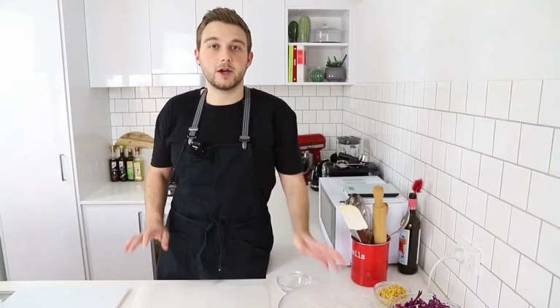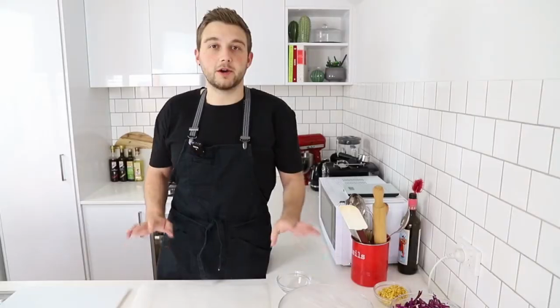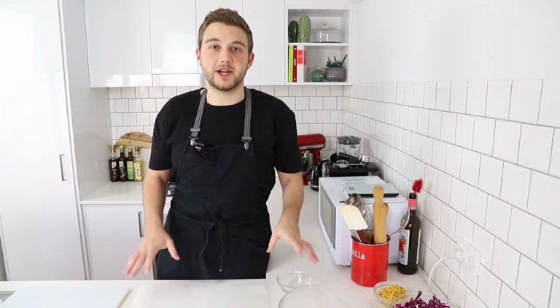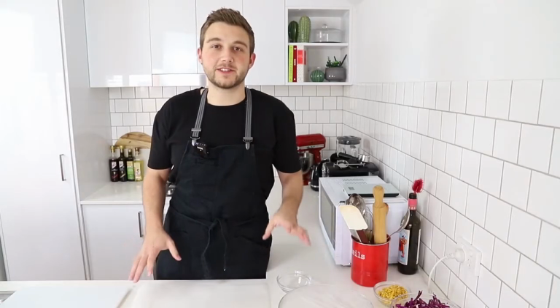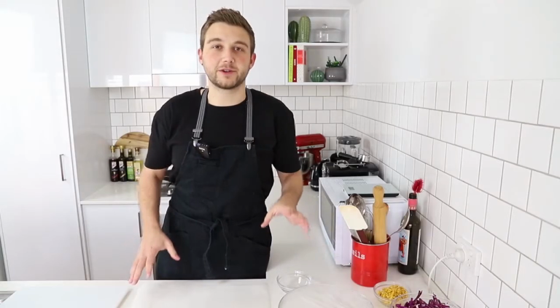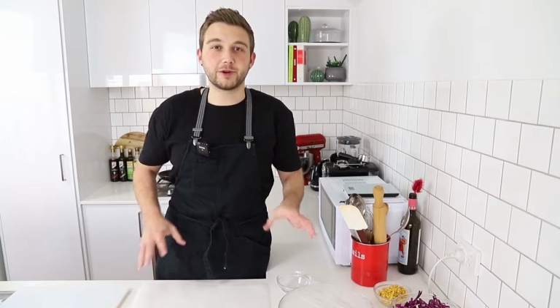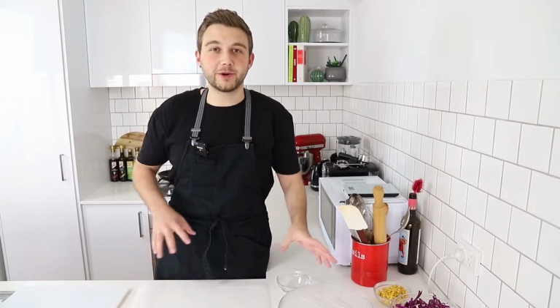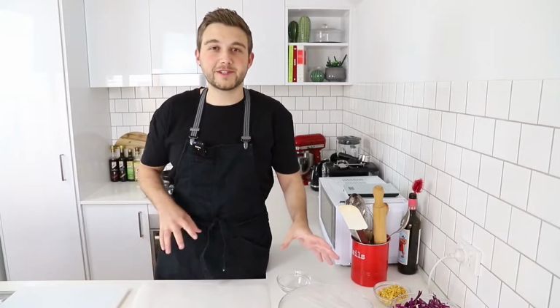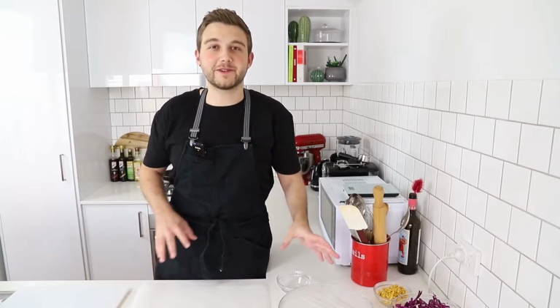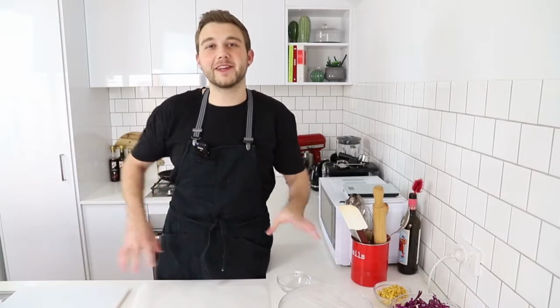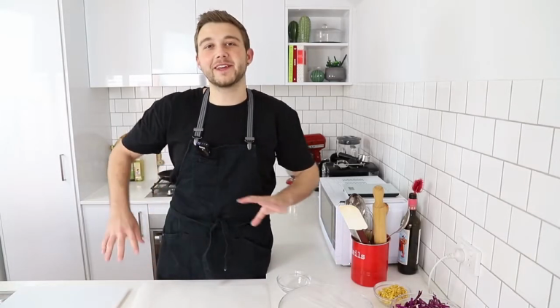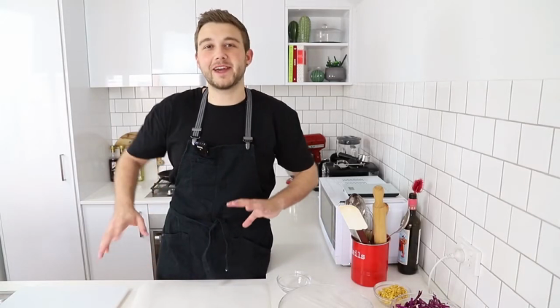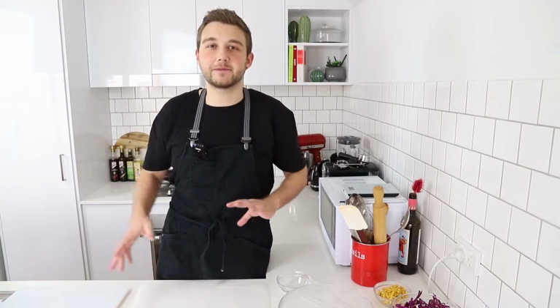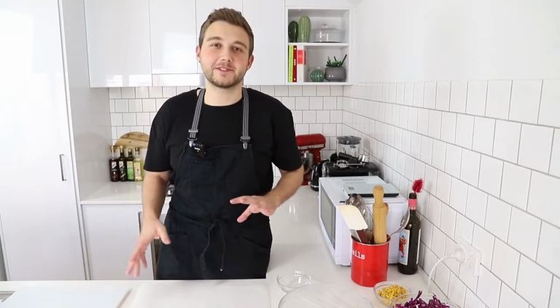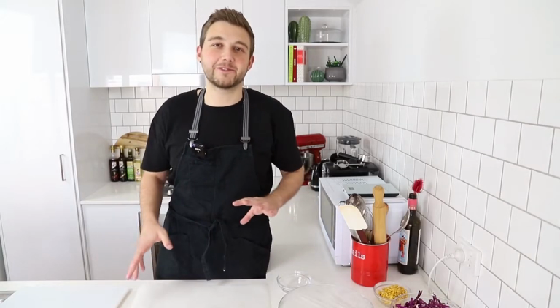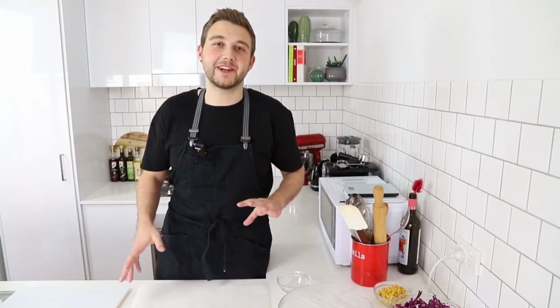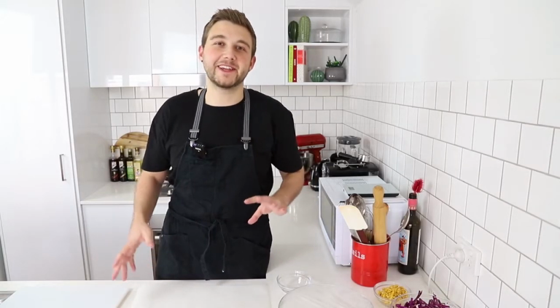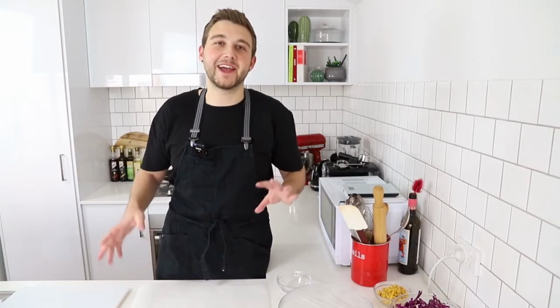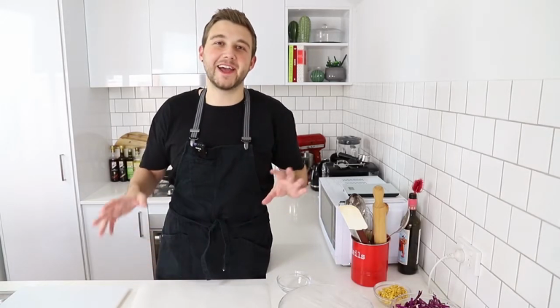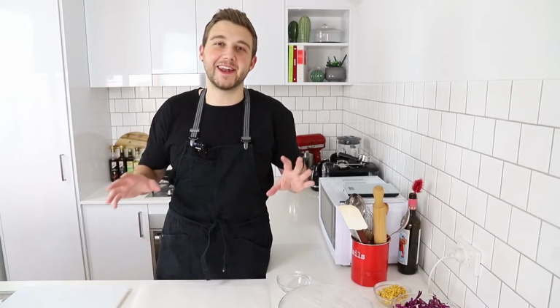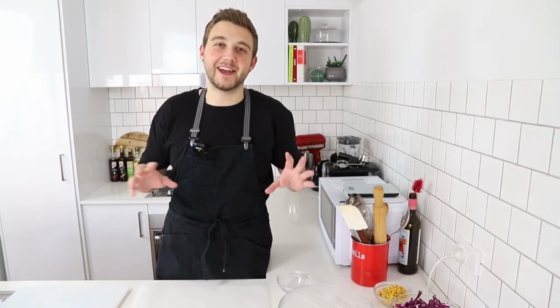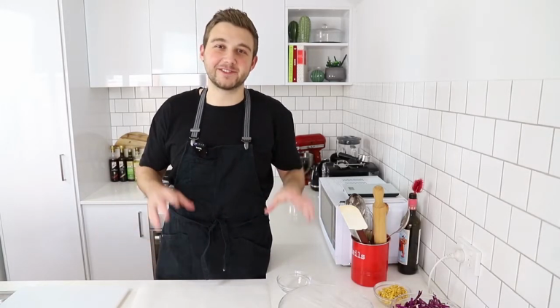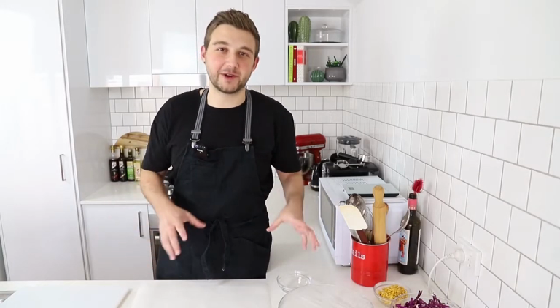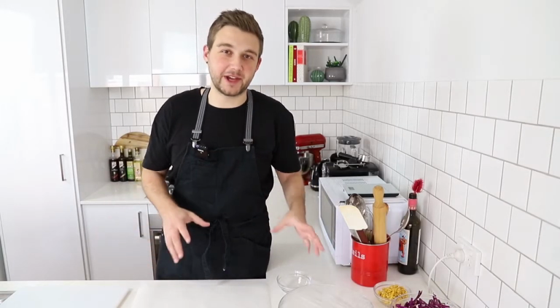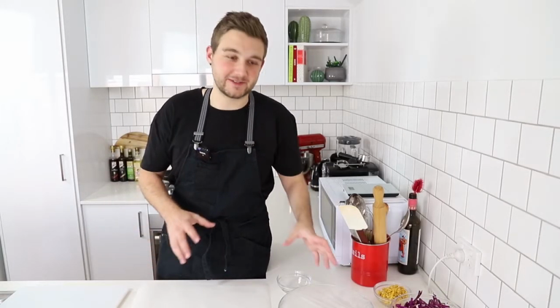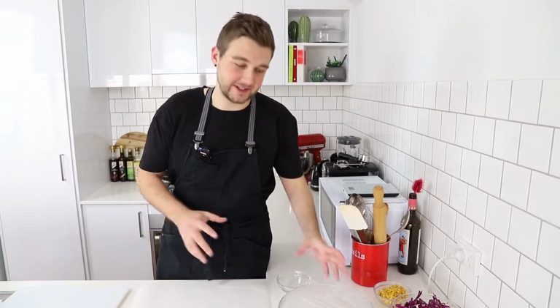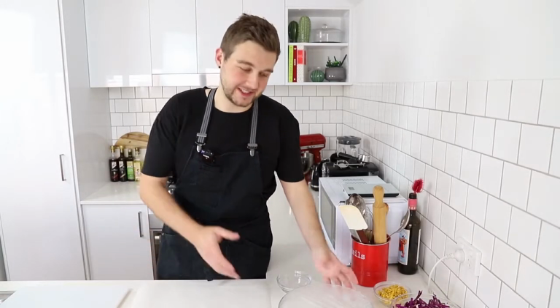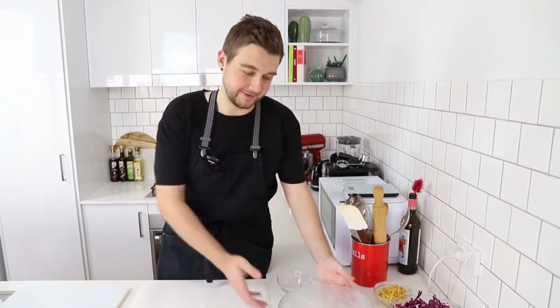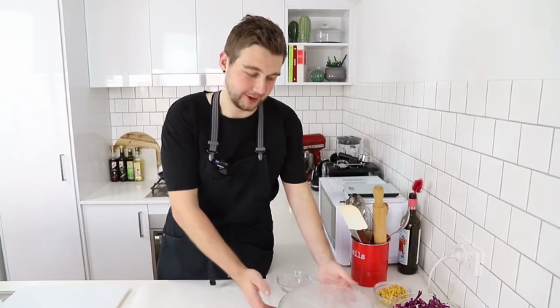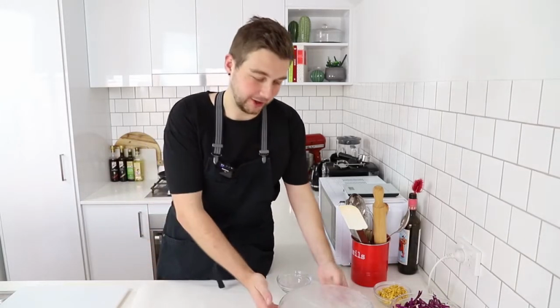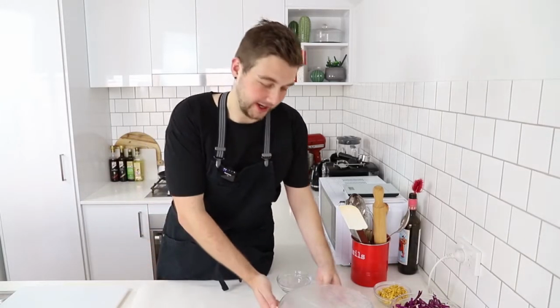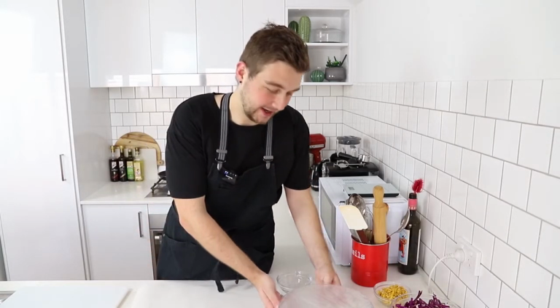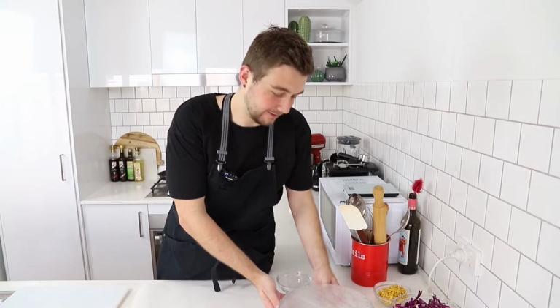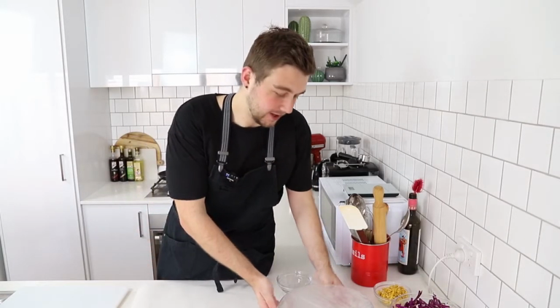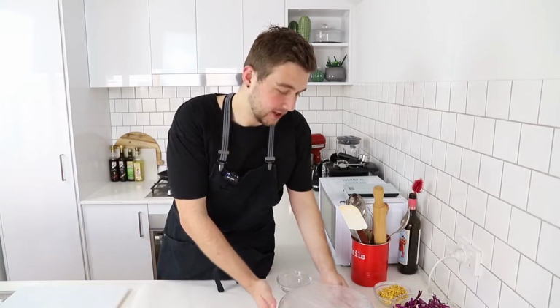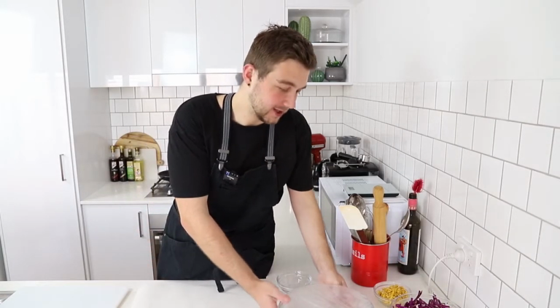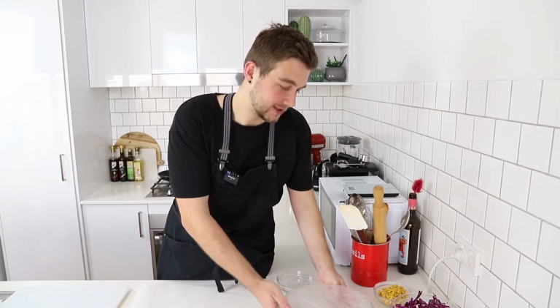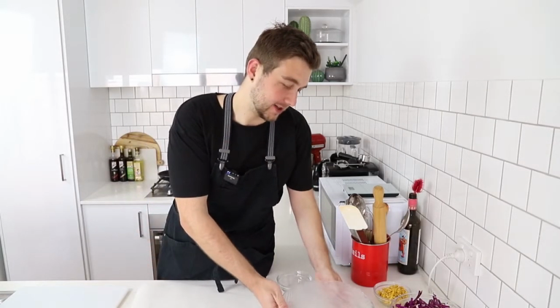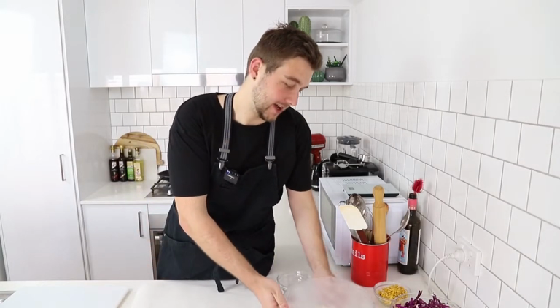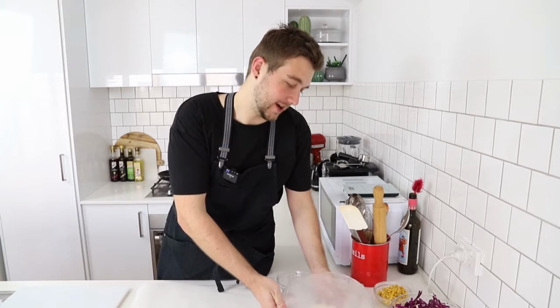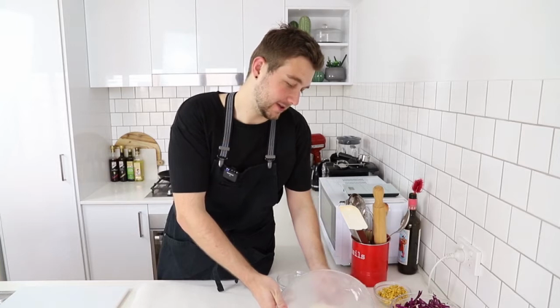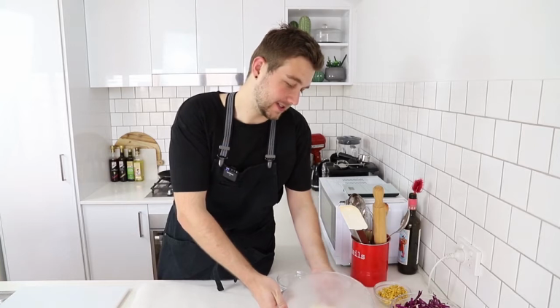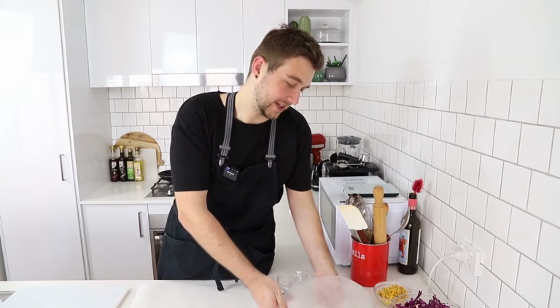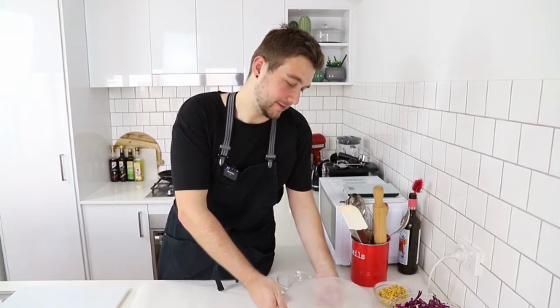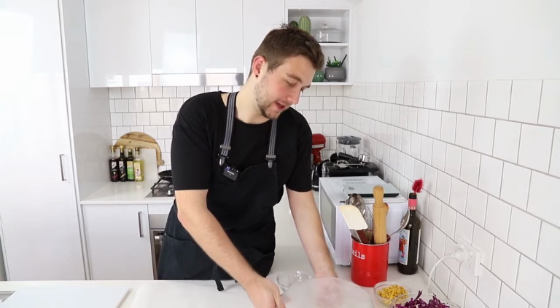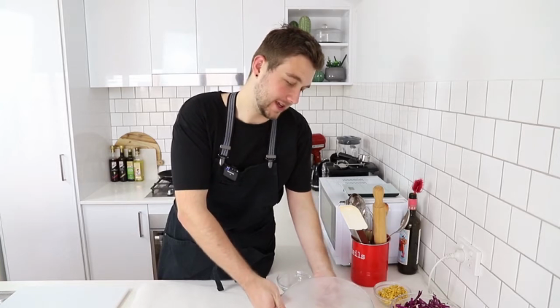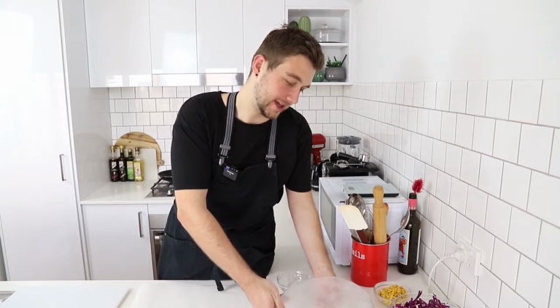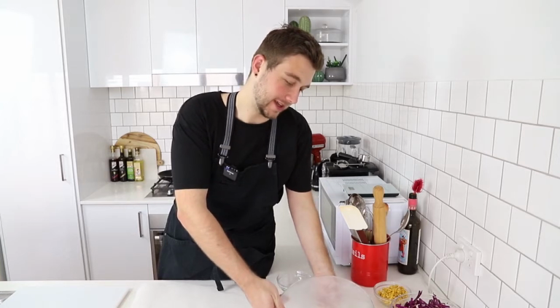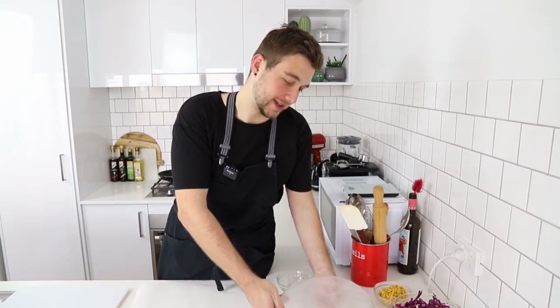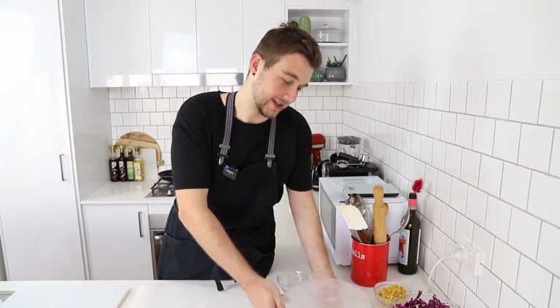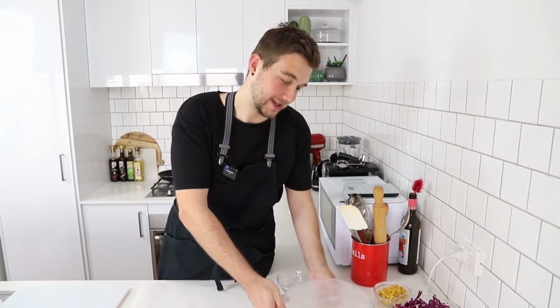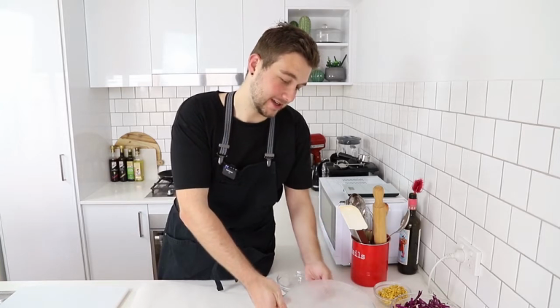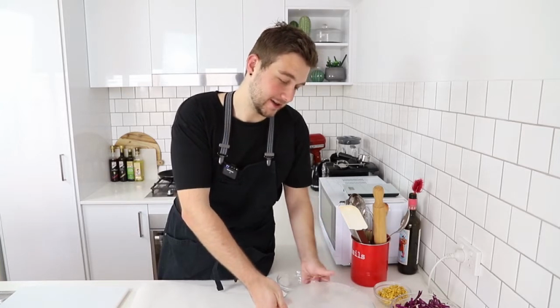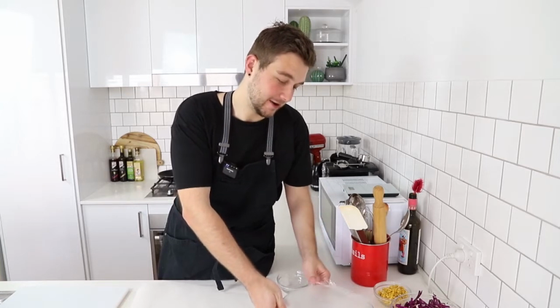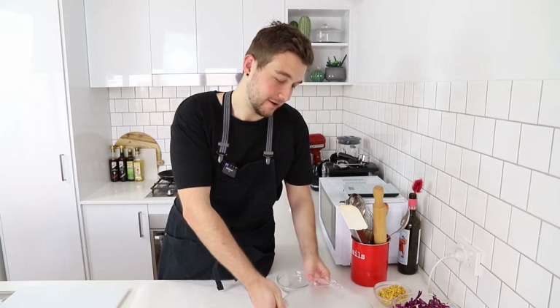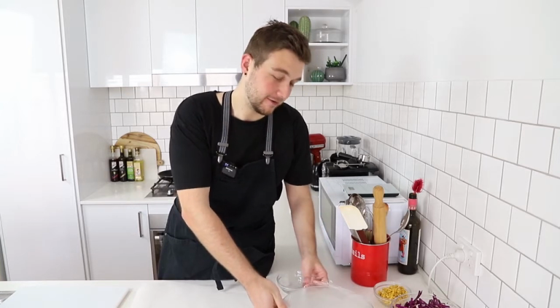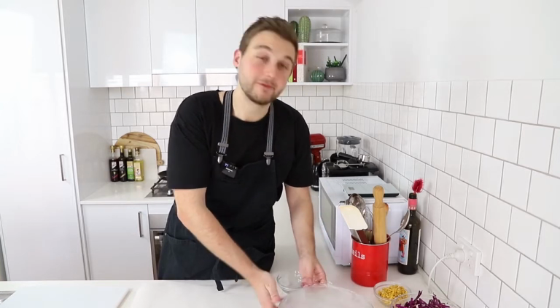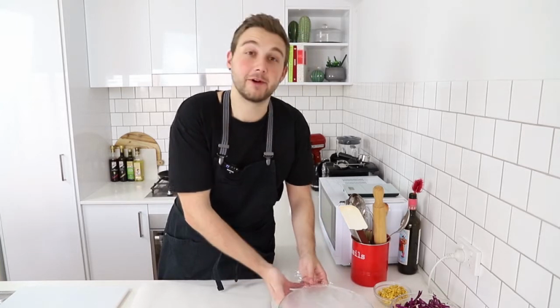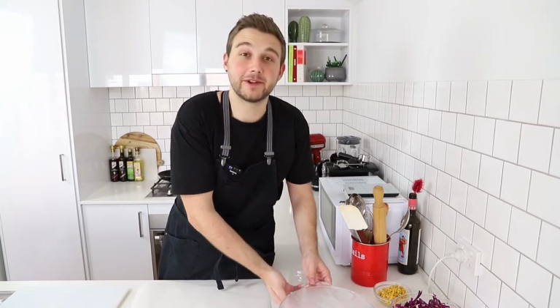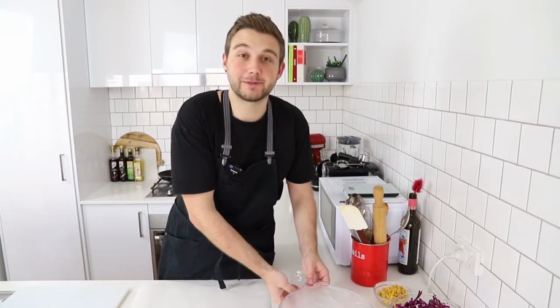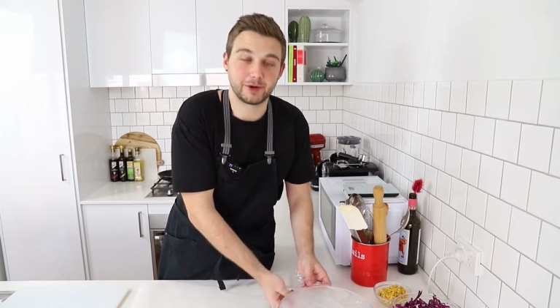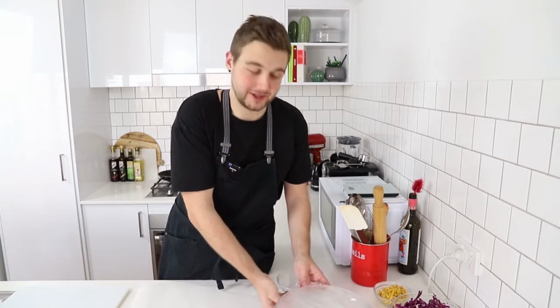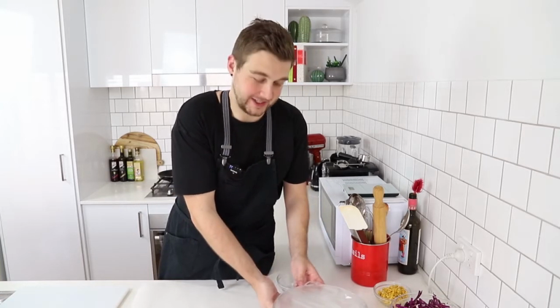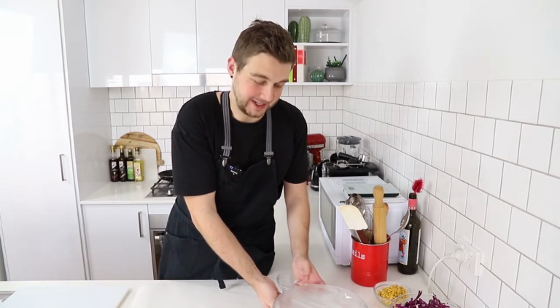Alright, so corn is ready, cabbage is ready, and our dough has rested for long enough. Now it's gonna be the rolling process.